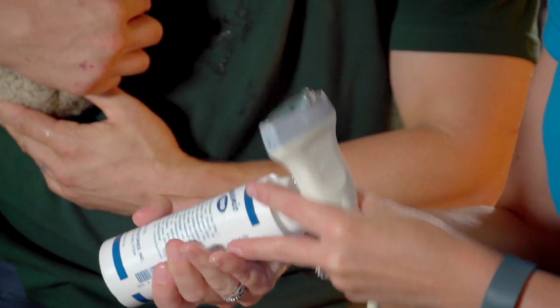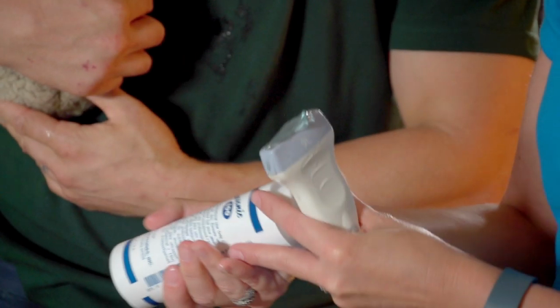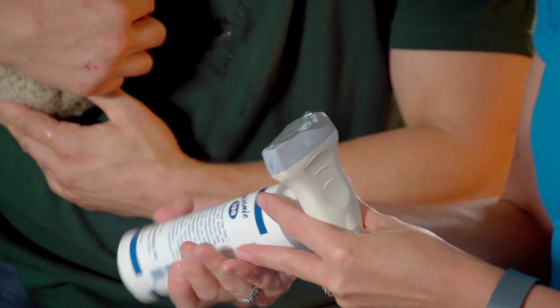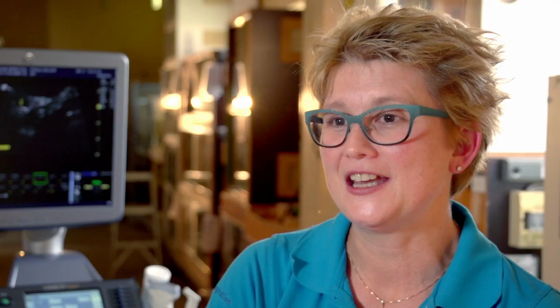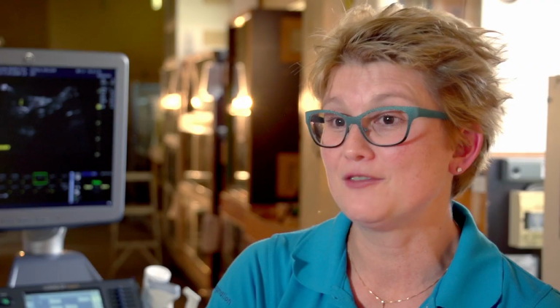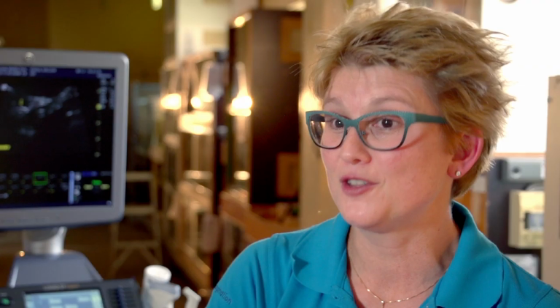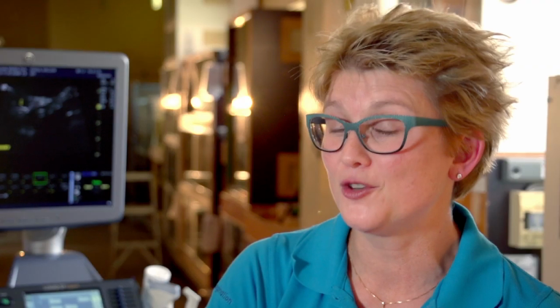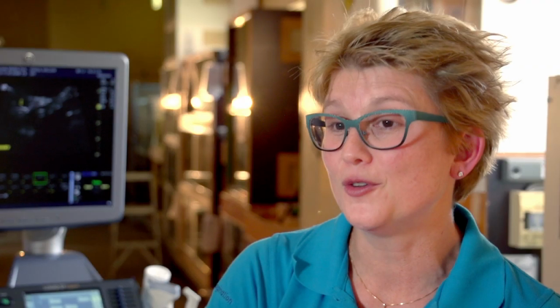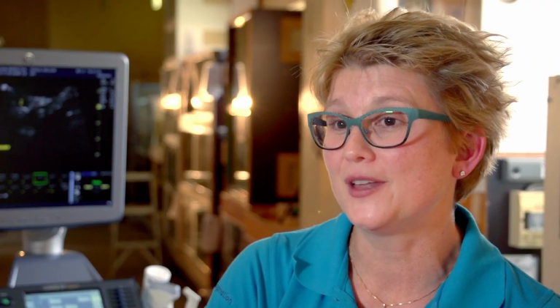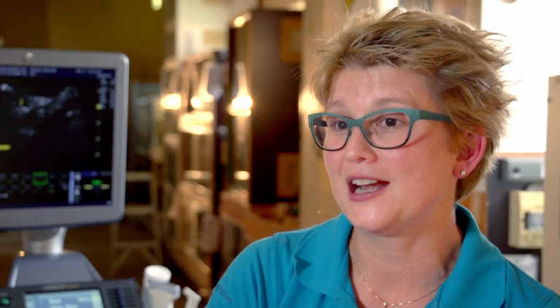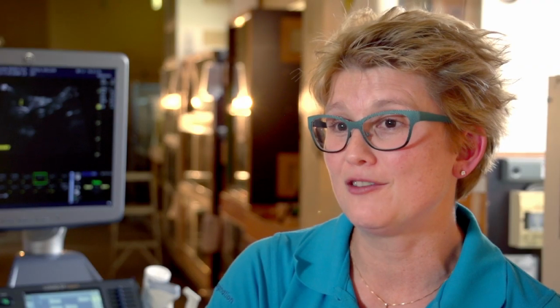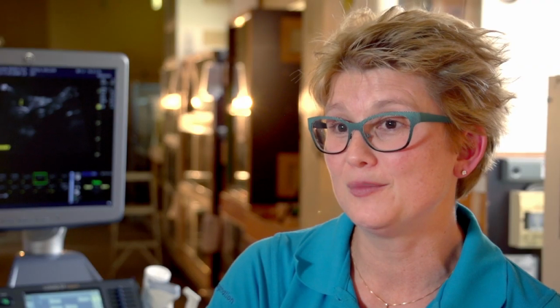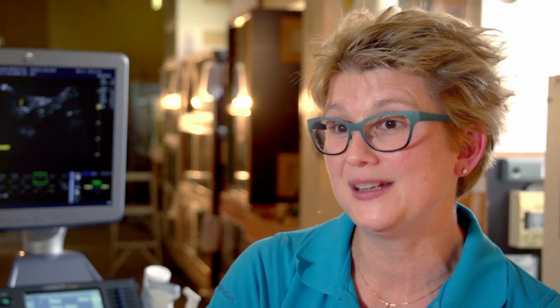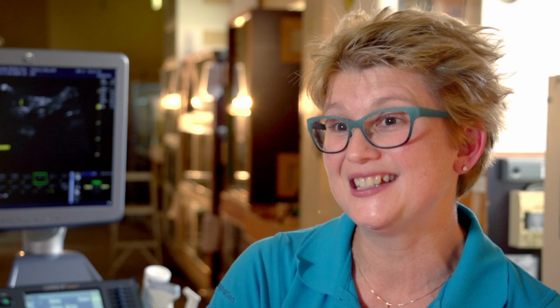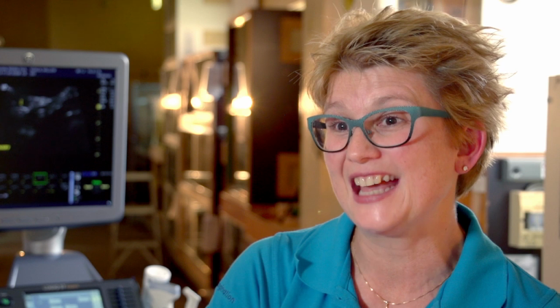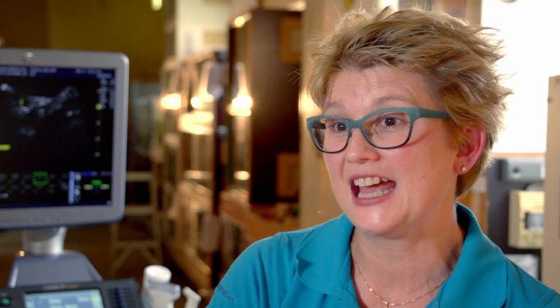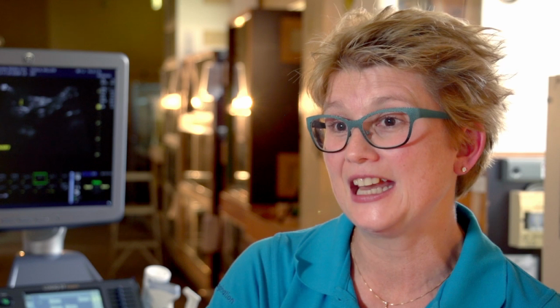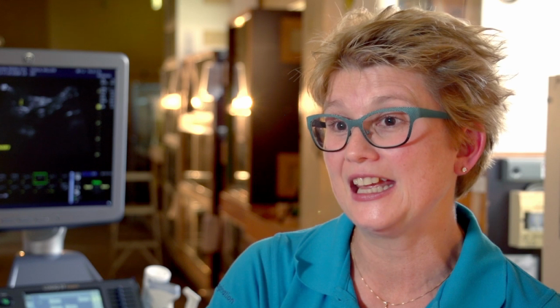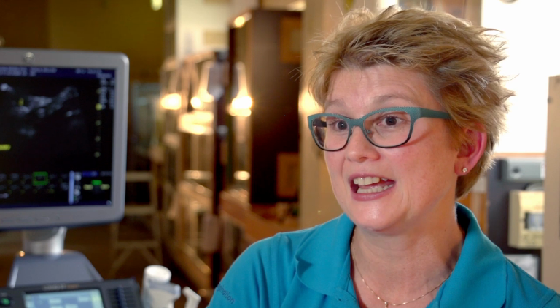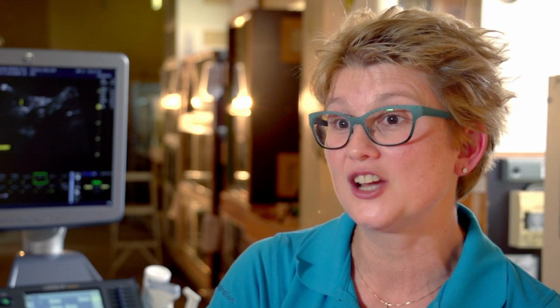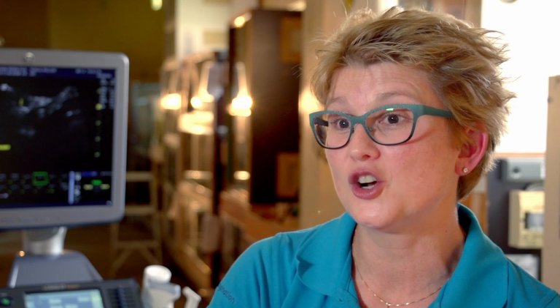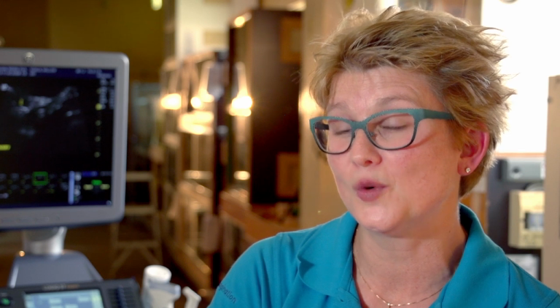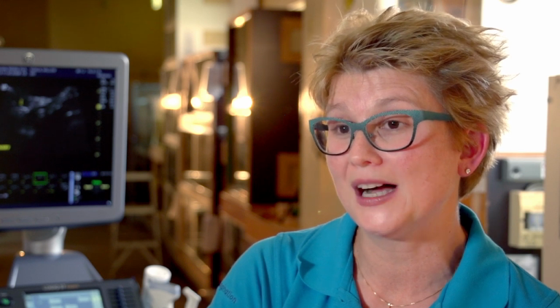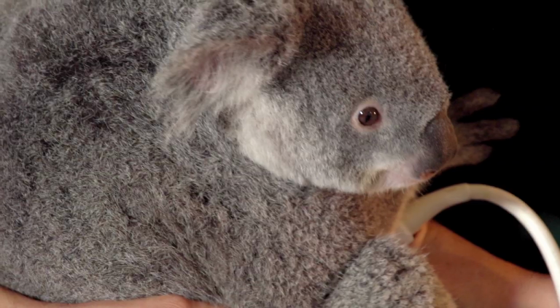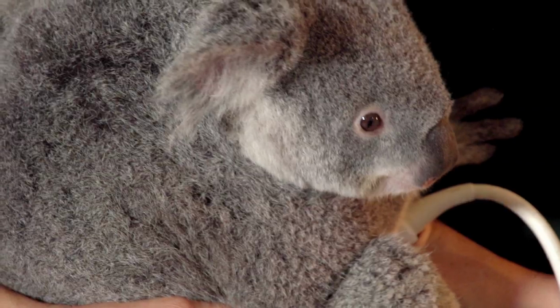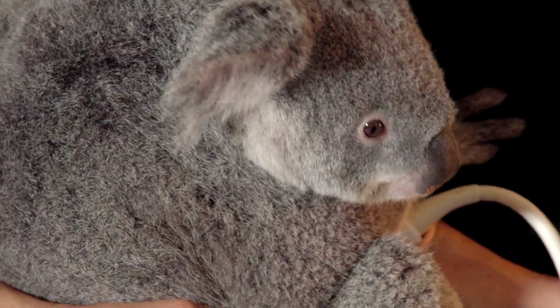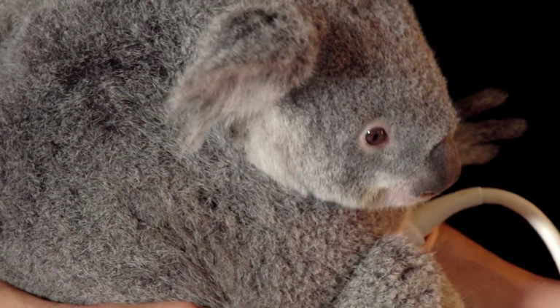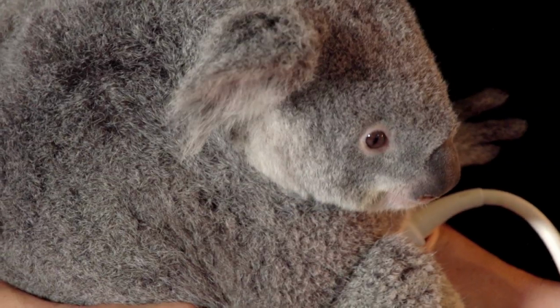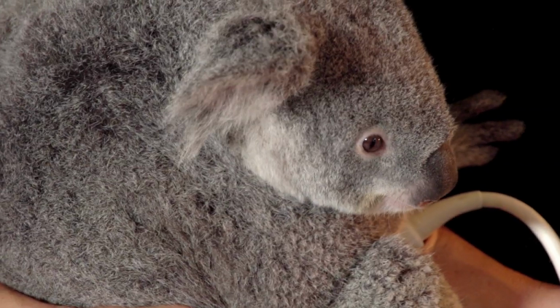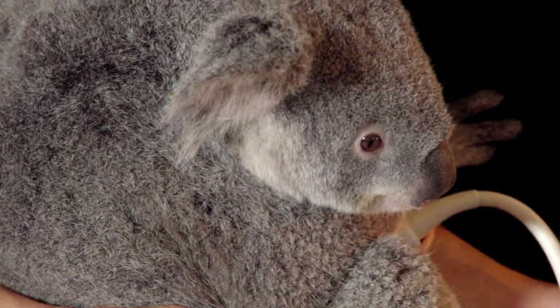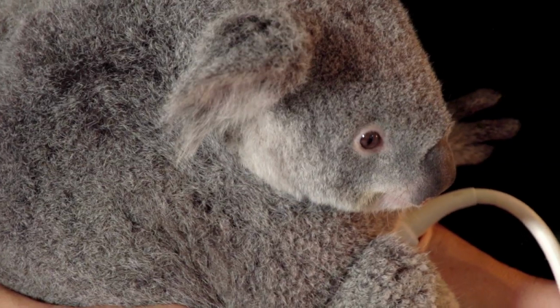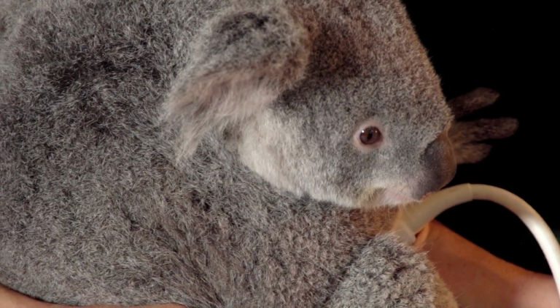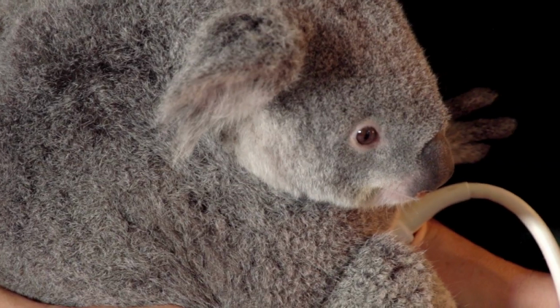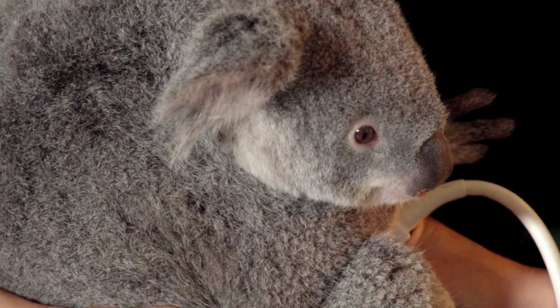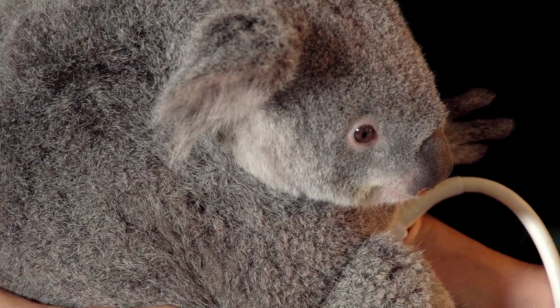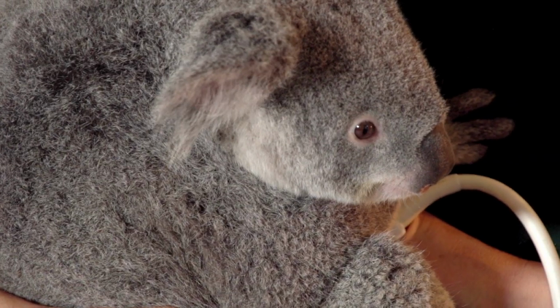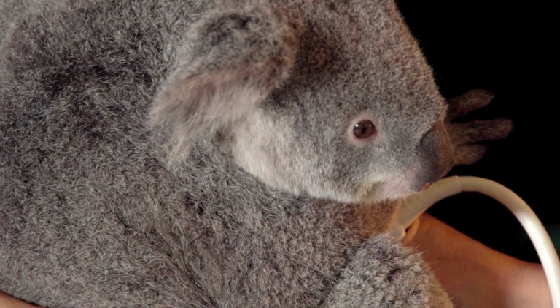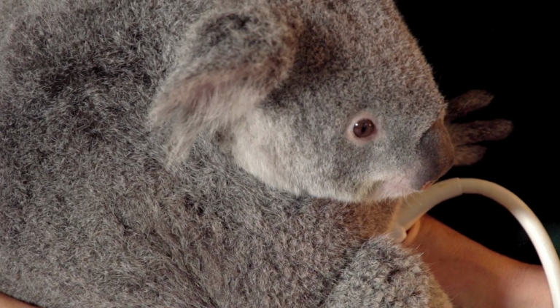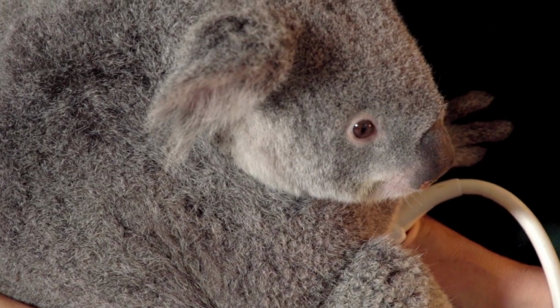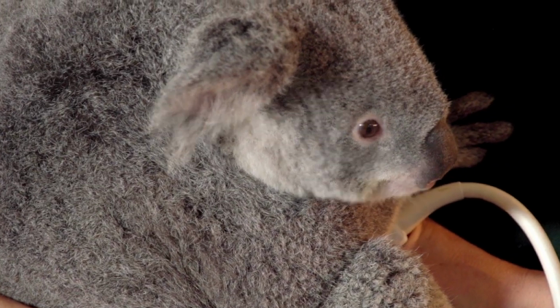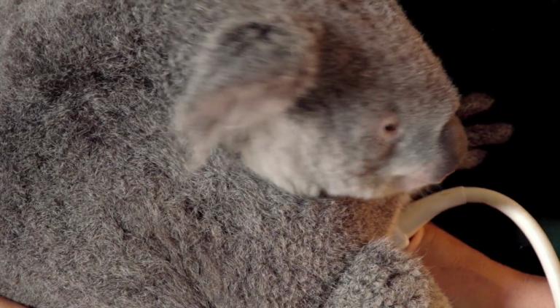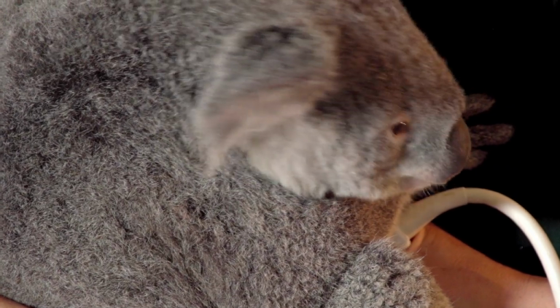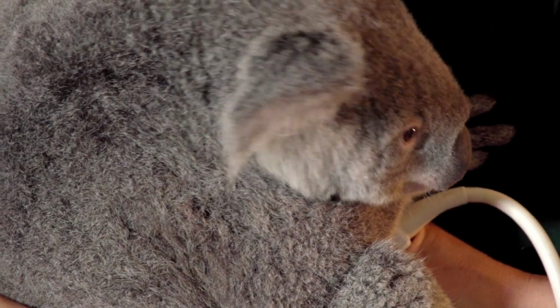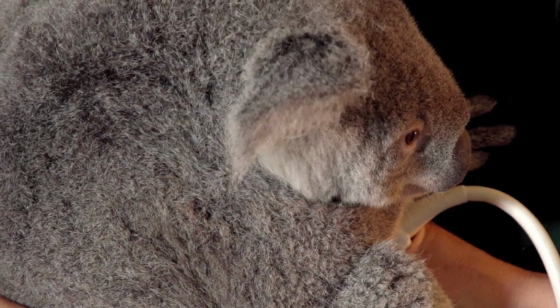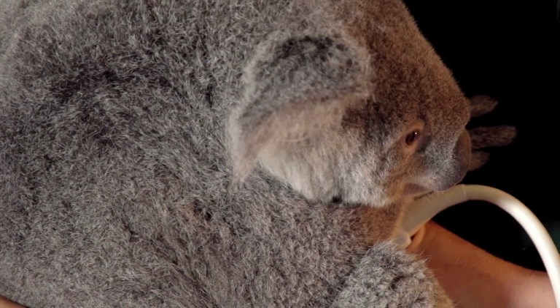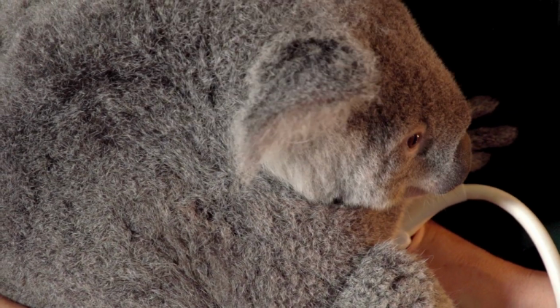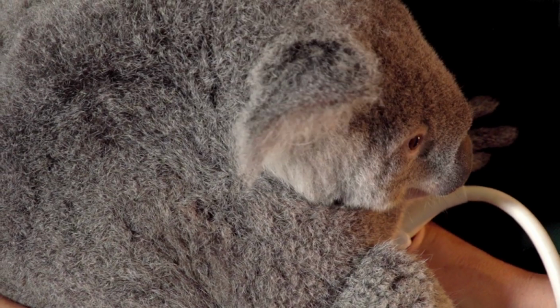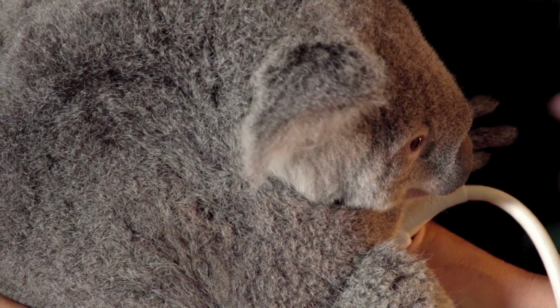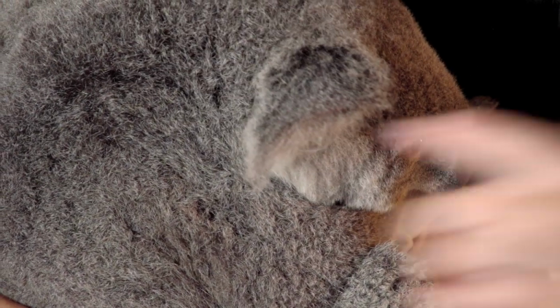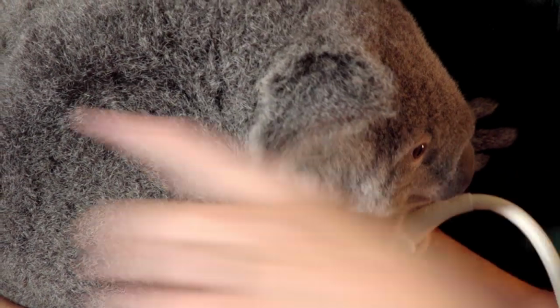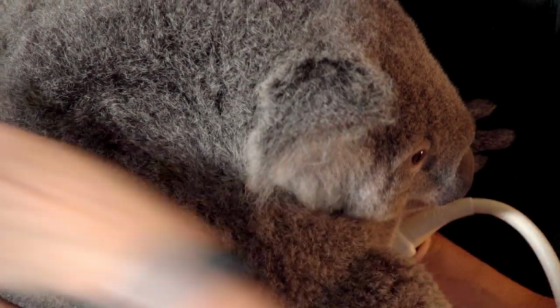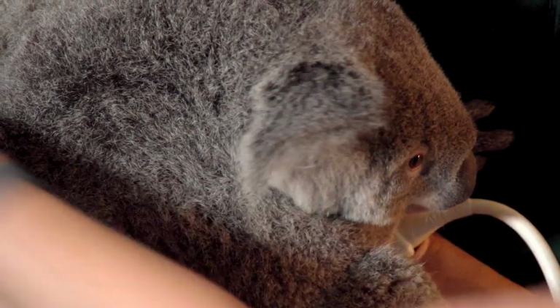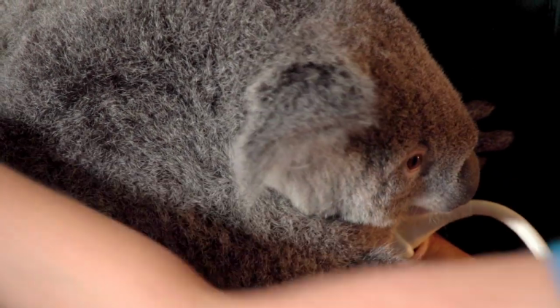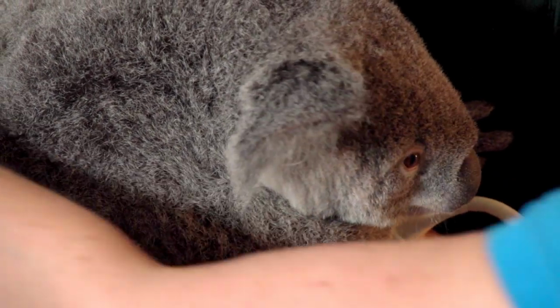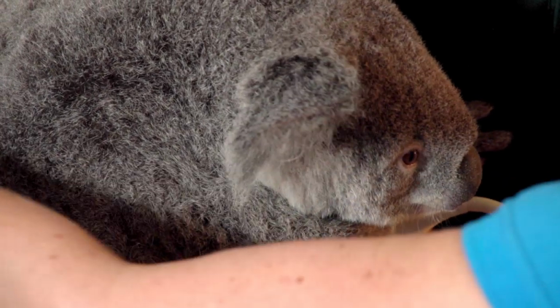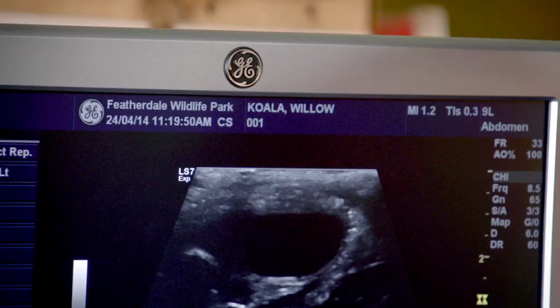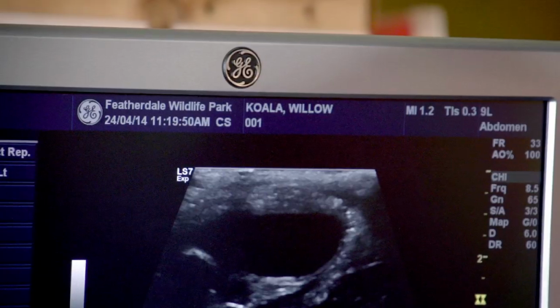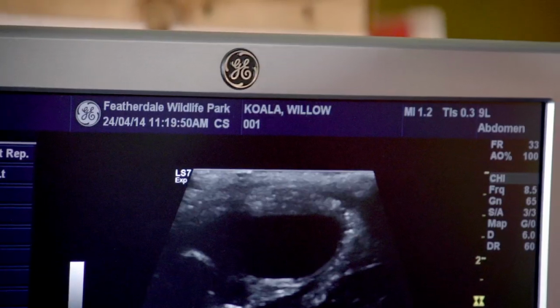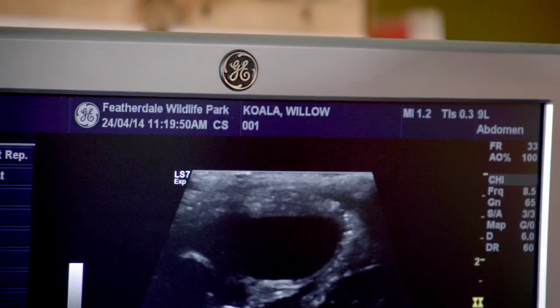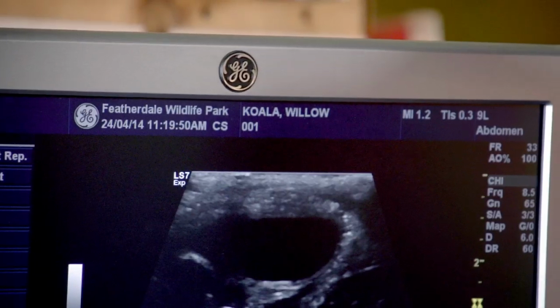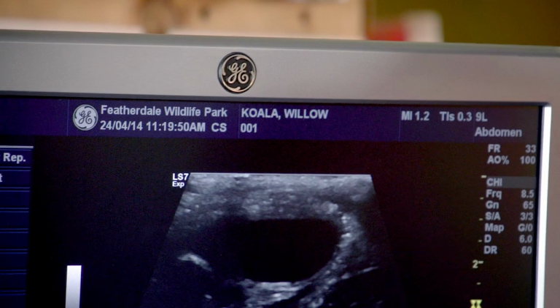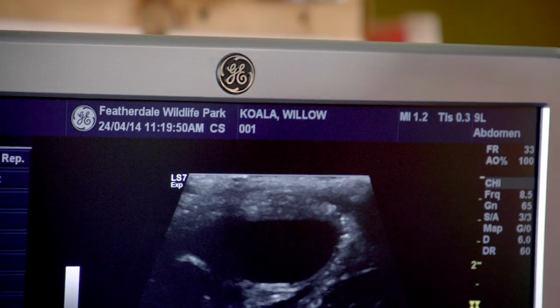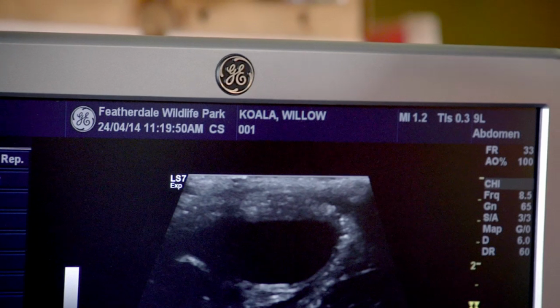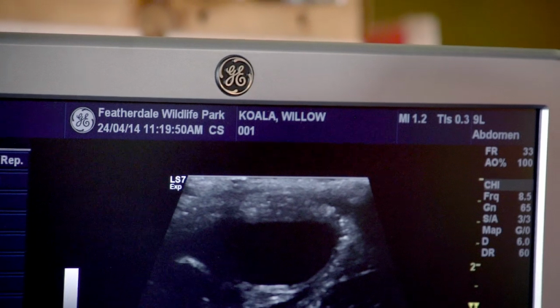I never thought that I would be scanning koalas. Every time I come I learn something new, and that's what I find so rewarding about my job.